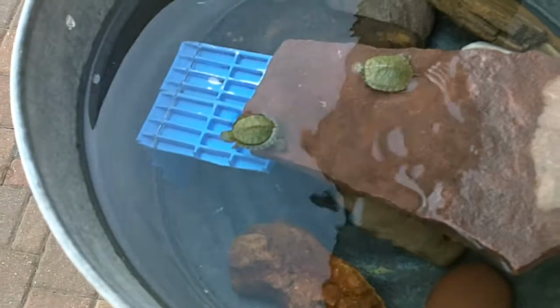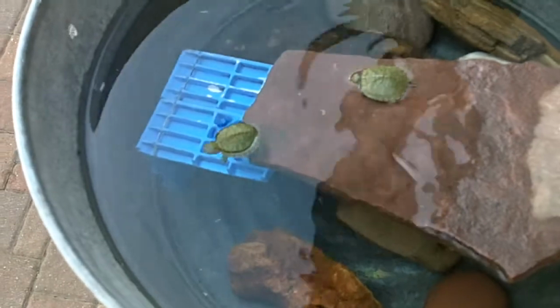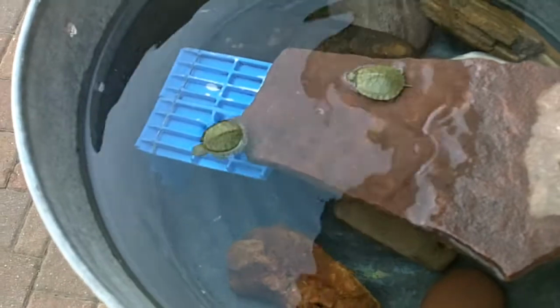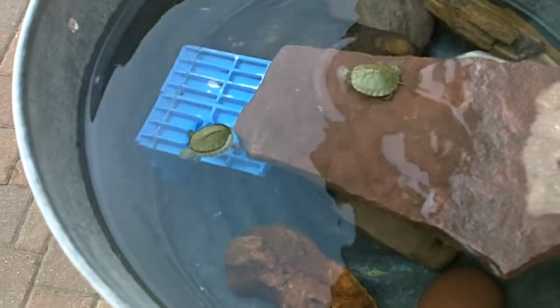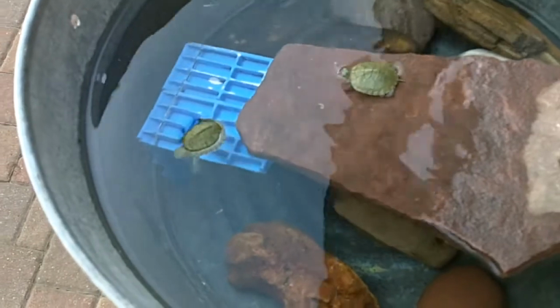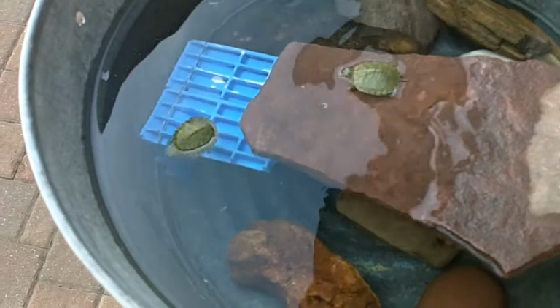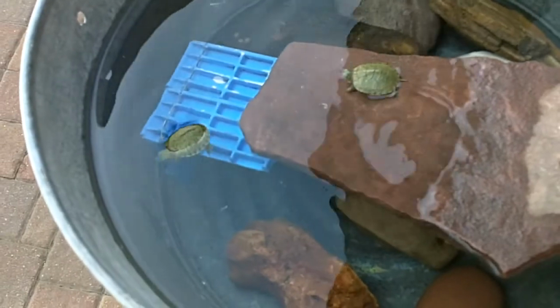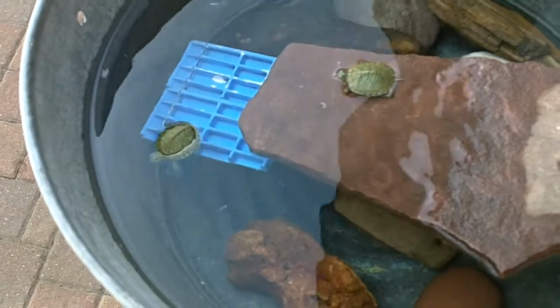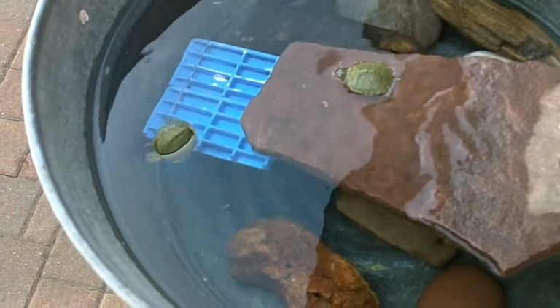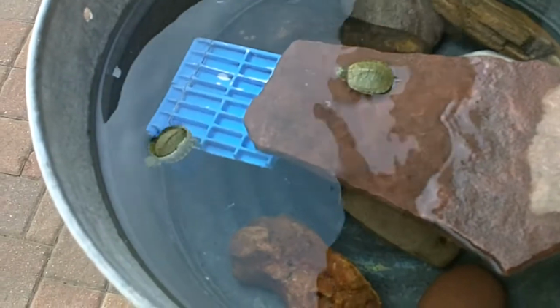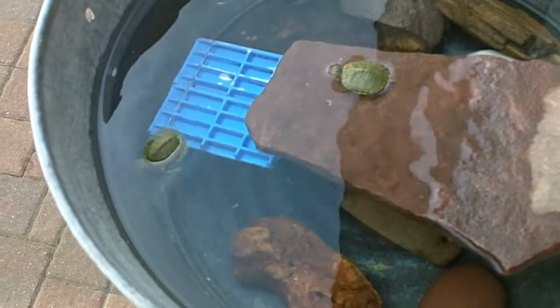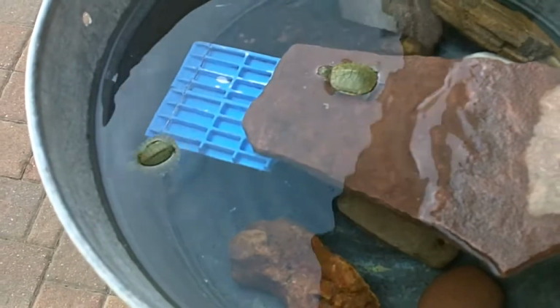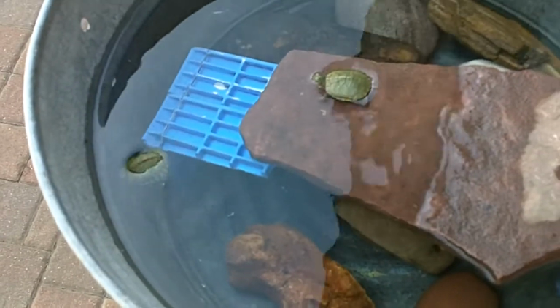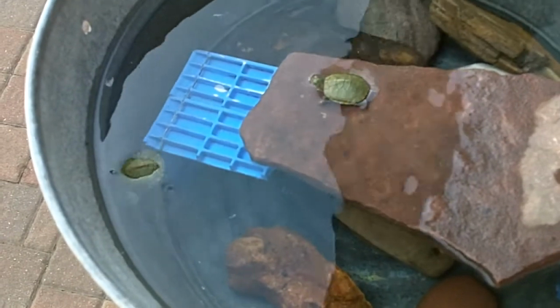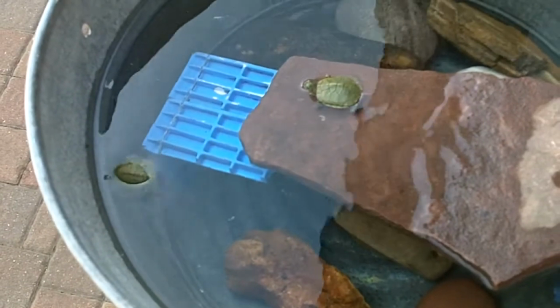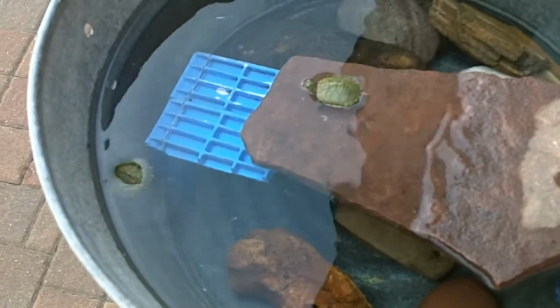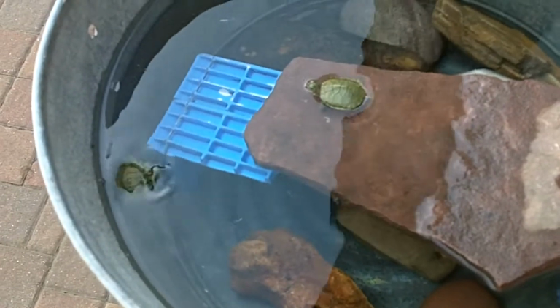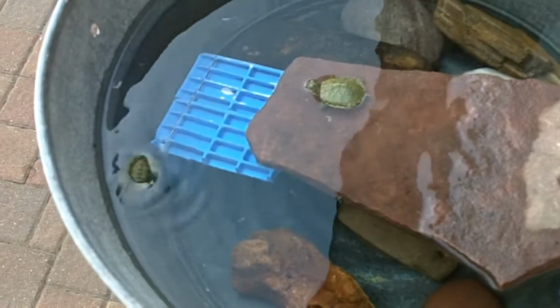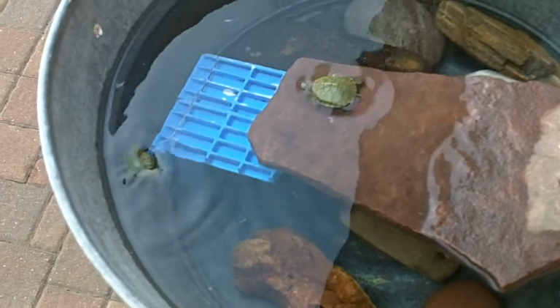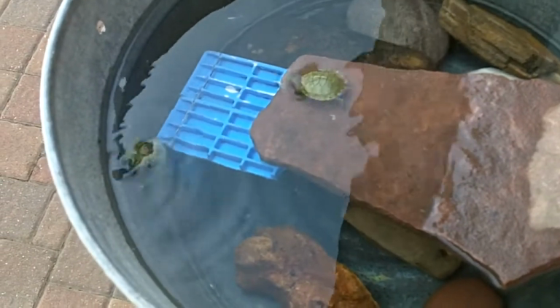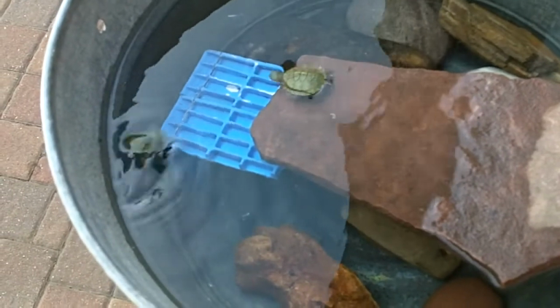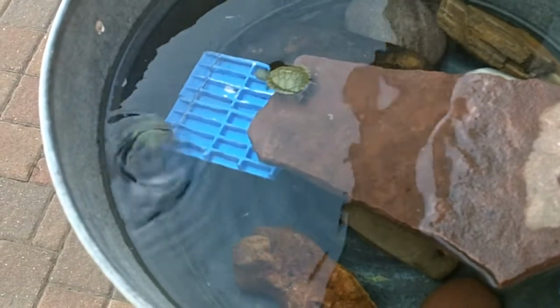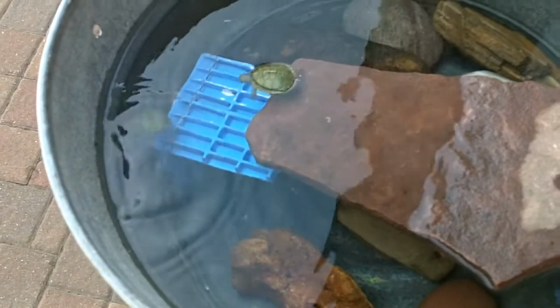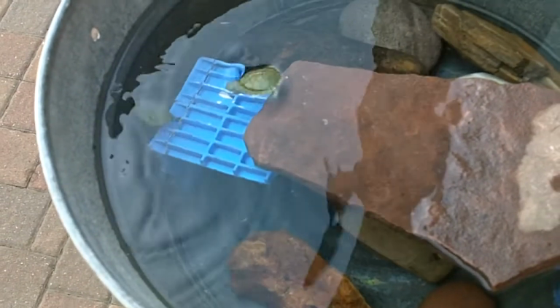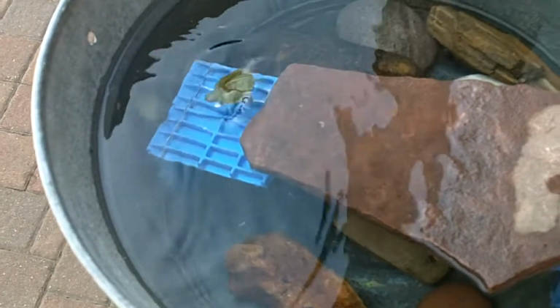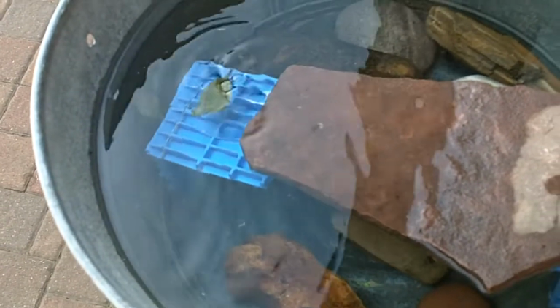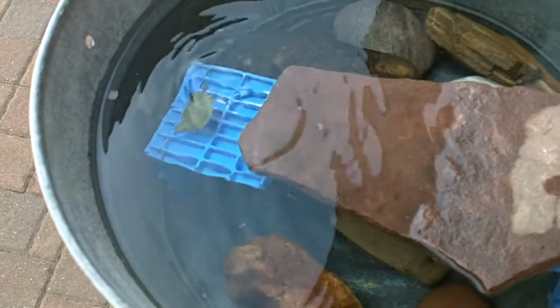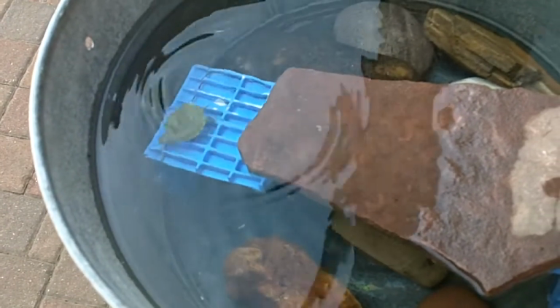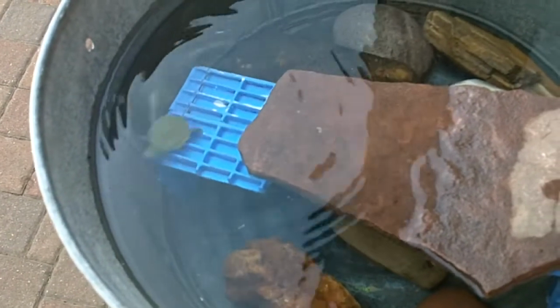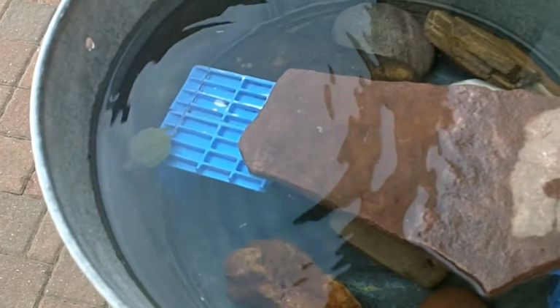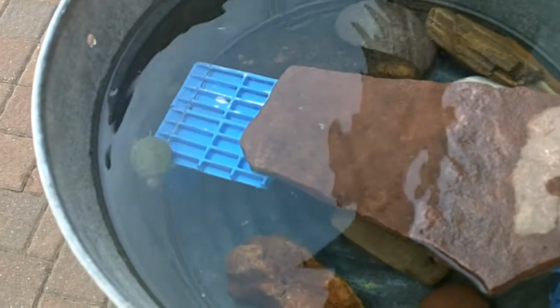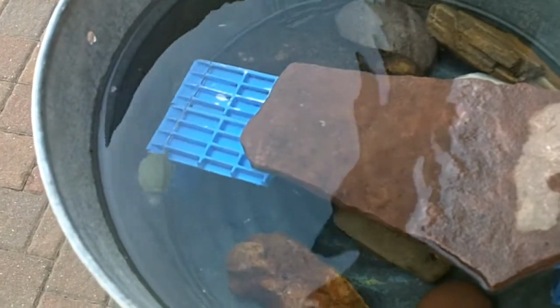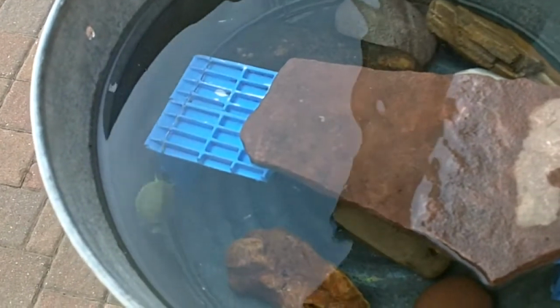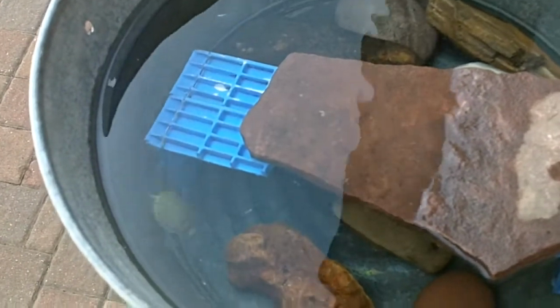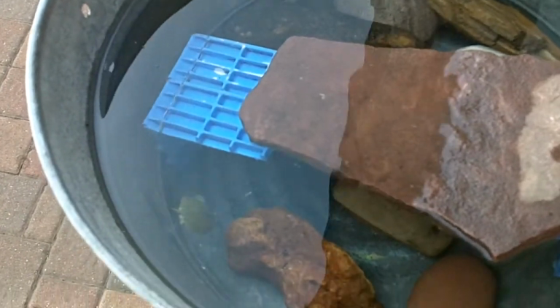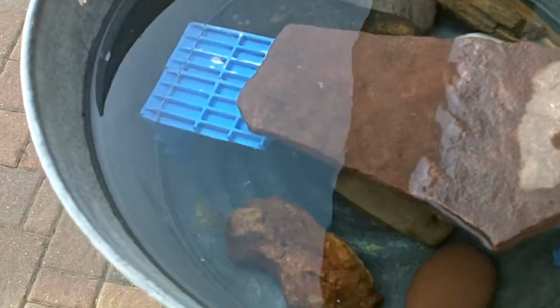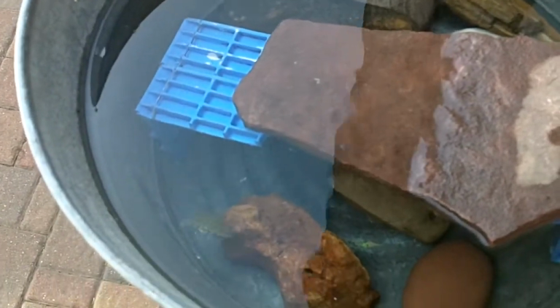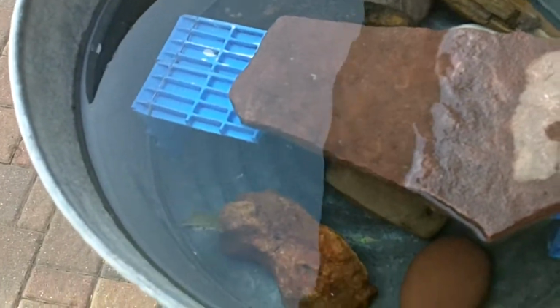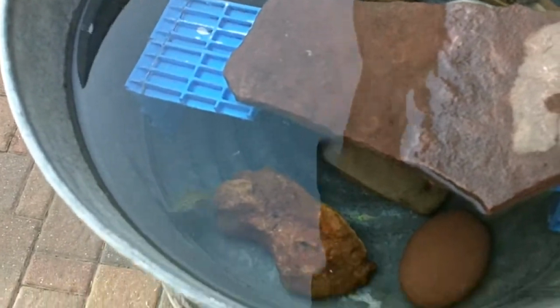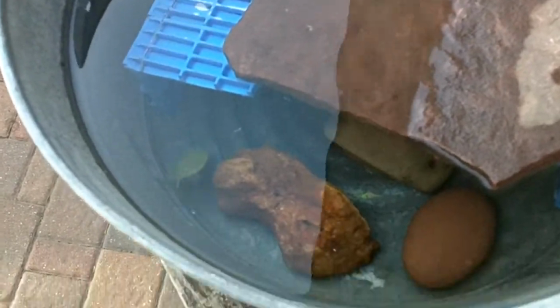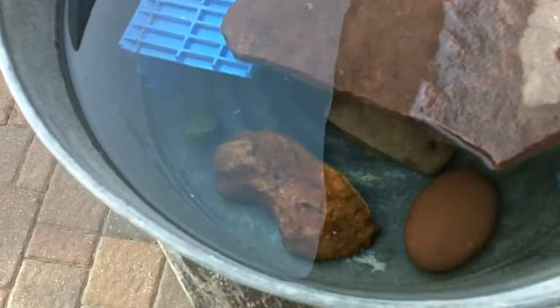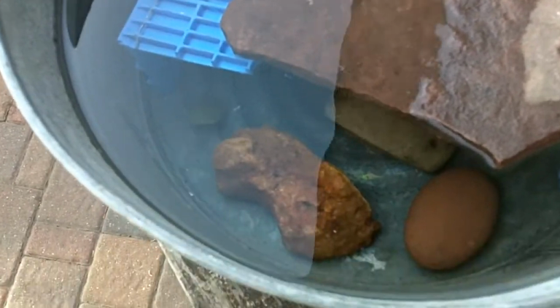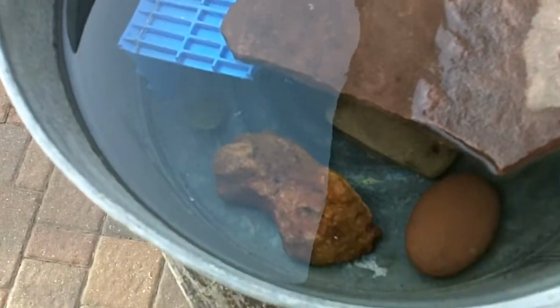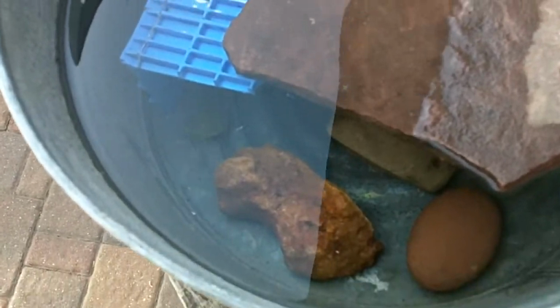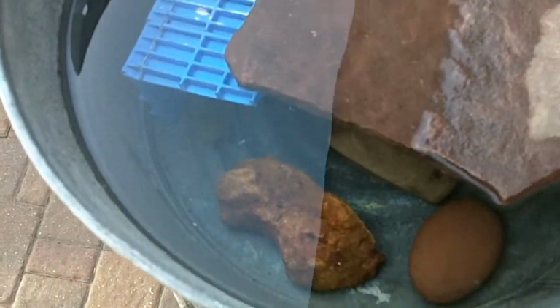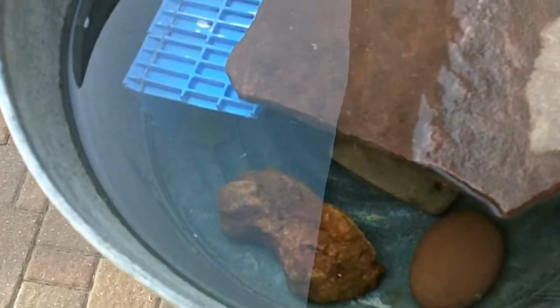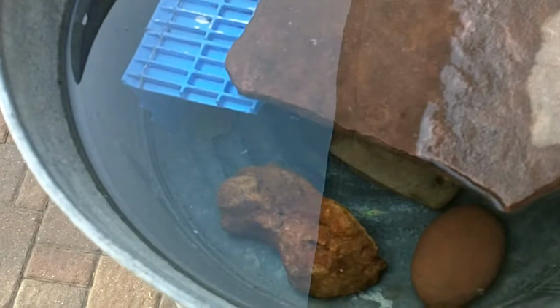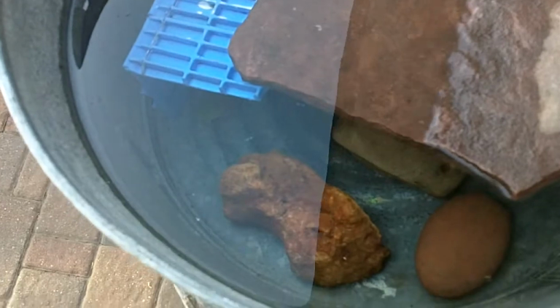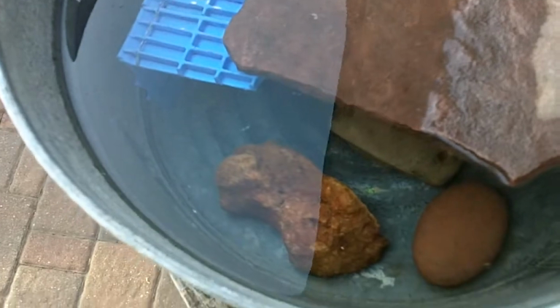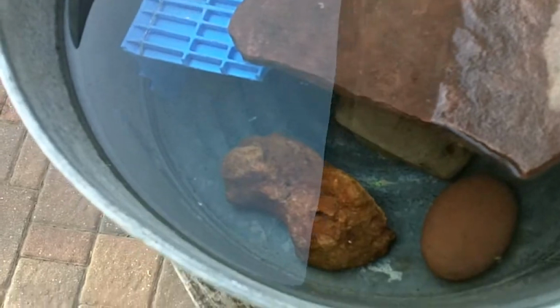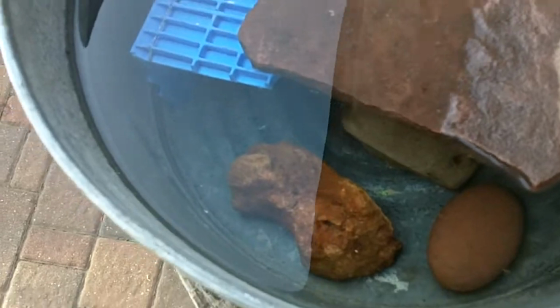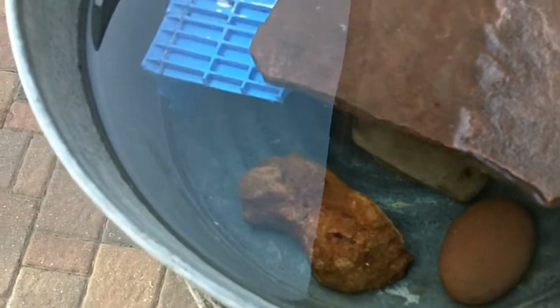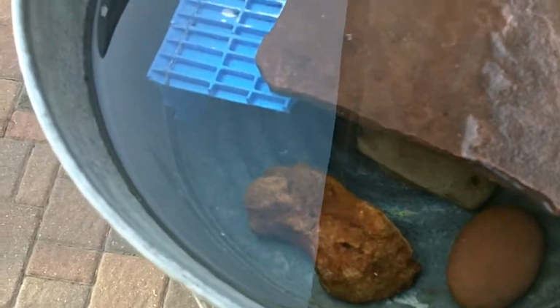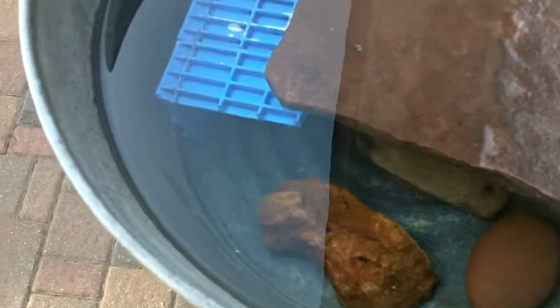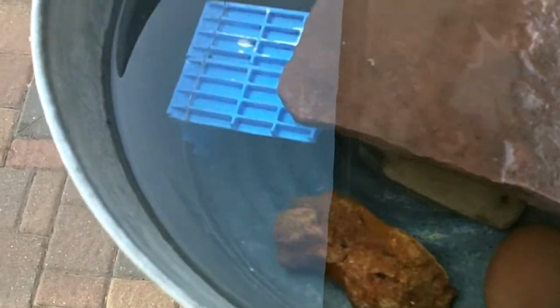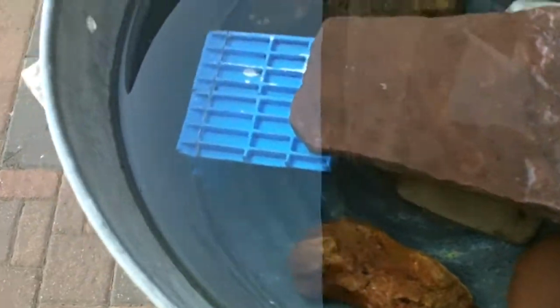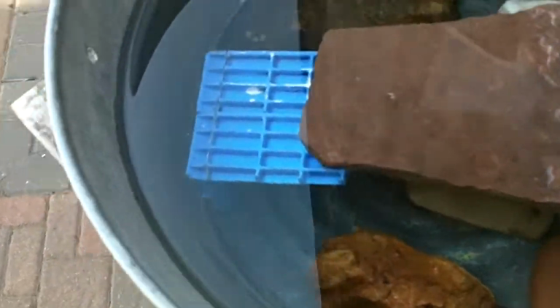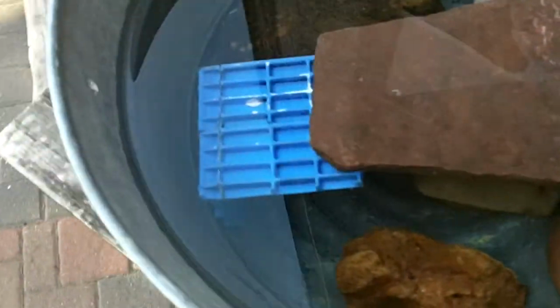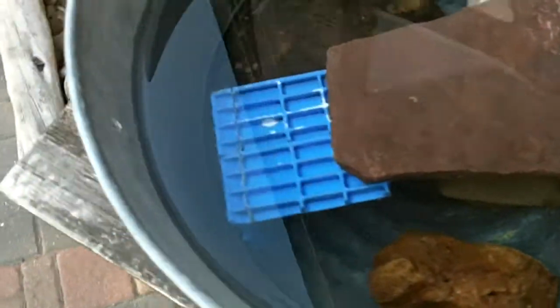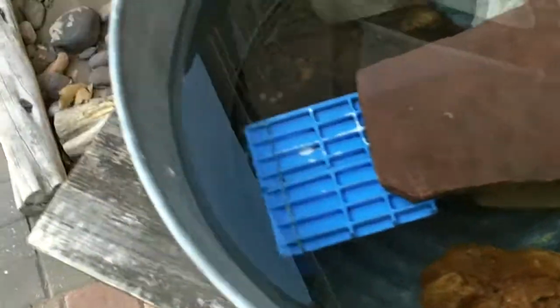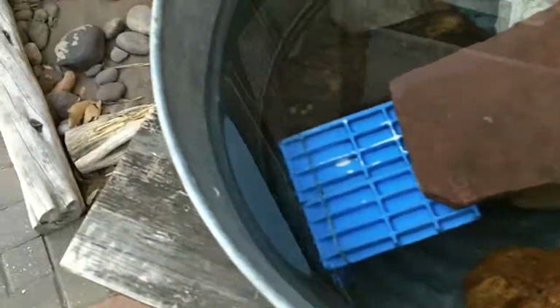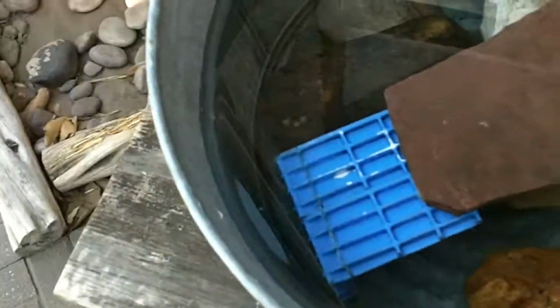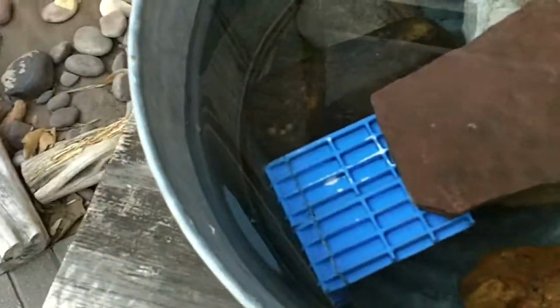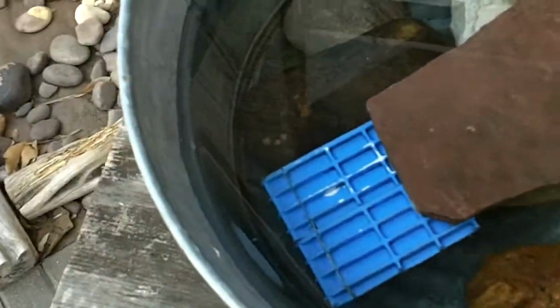There he goes. And there he goes. Underwater.